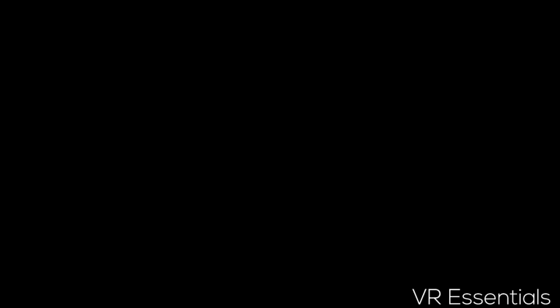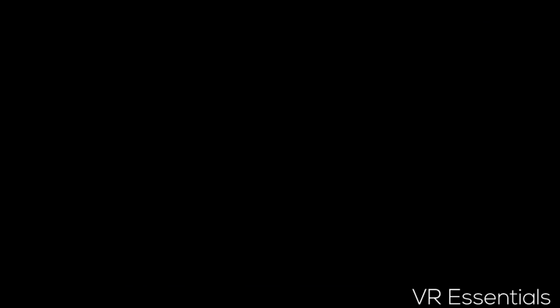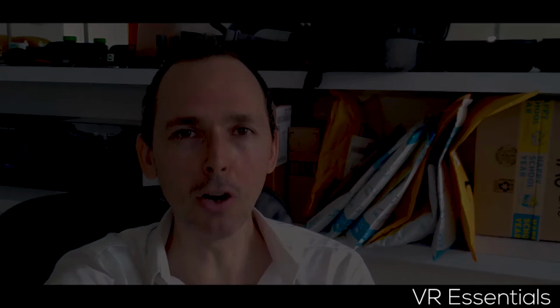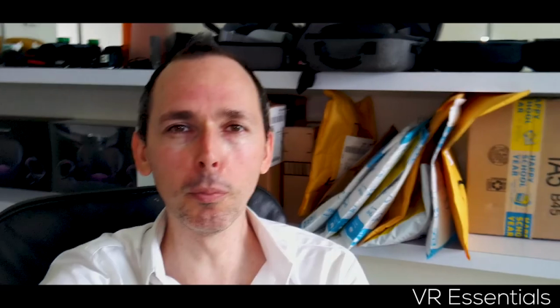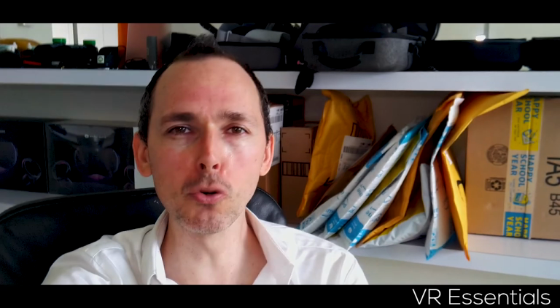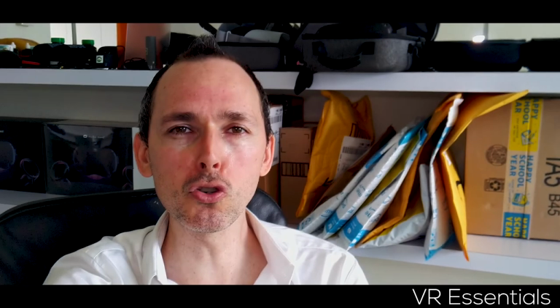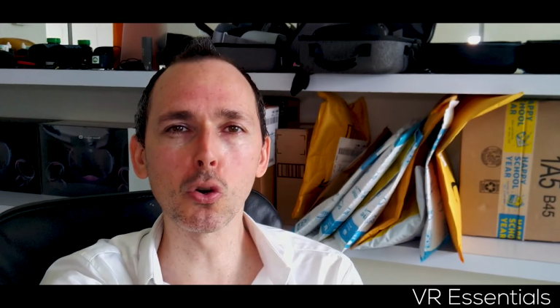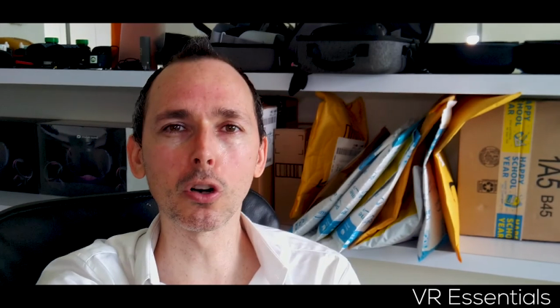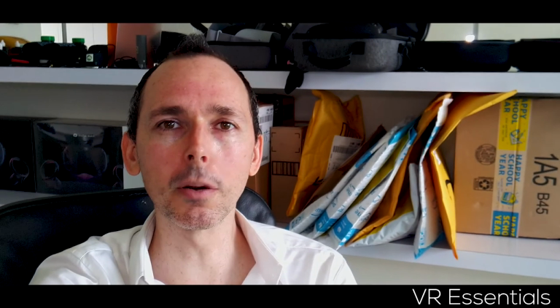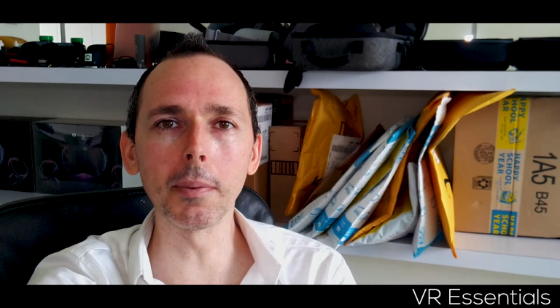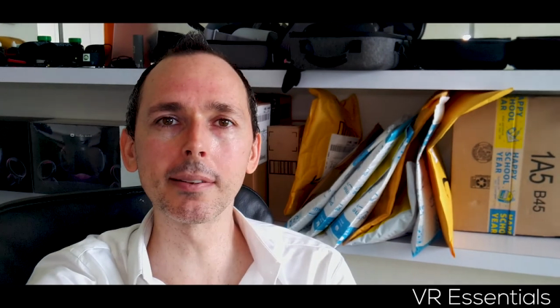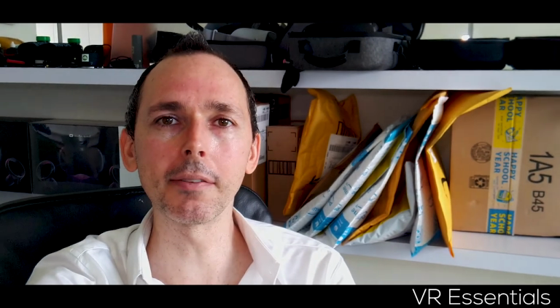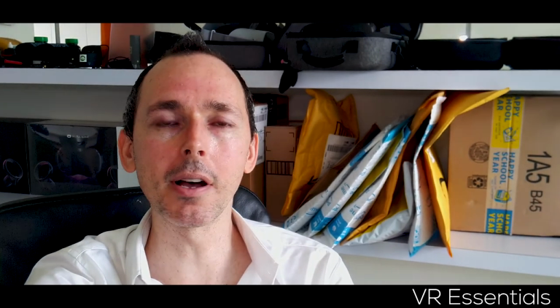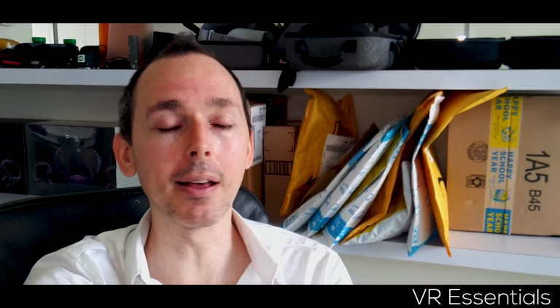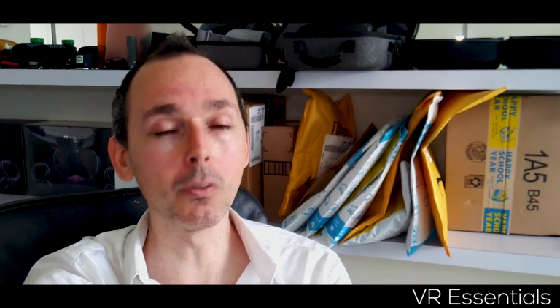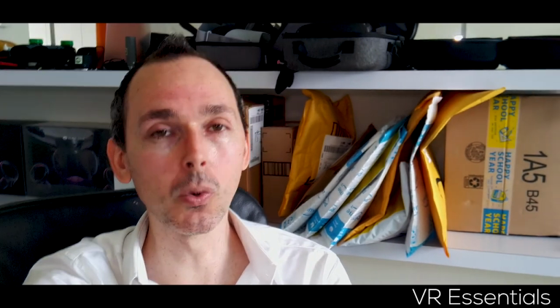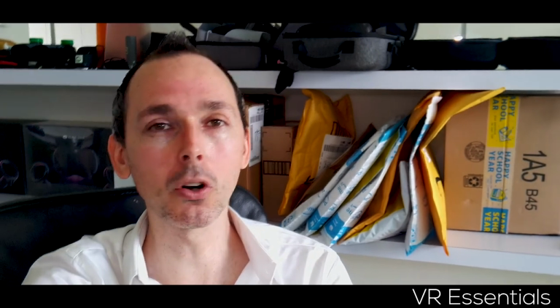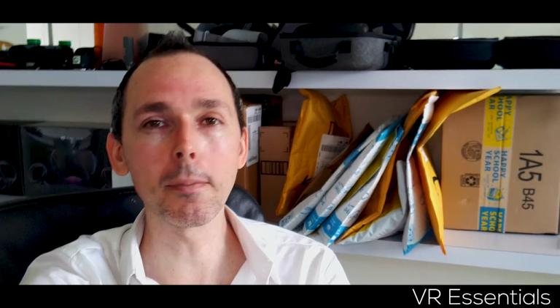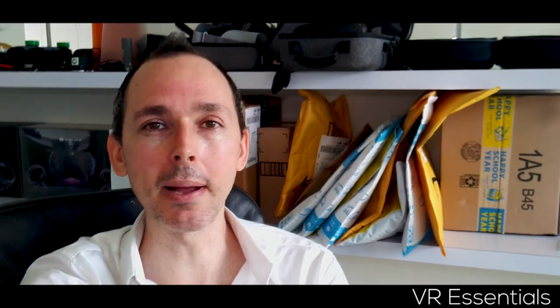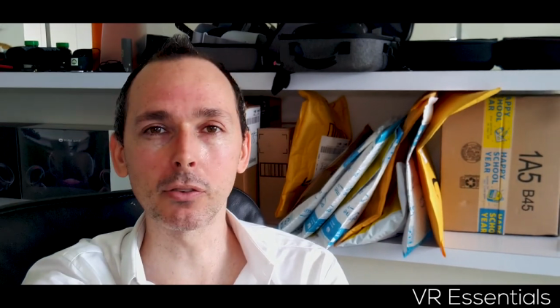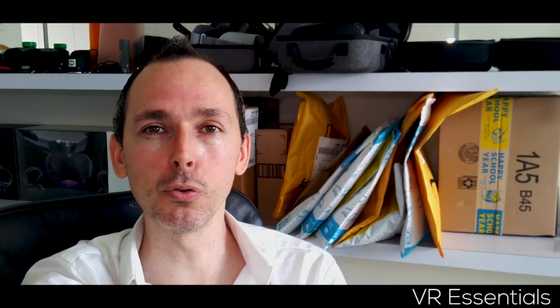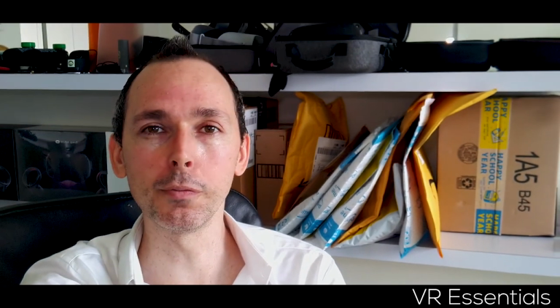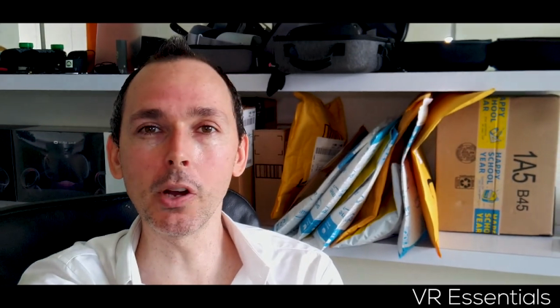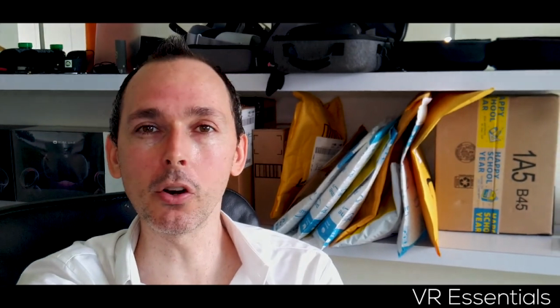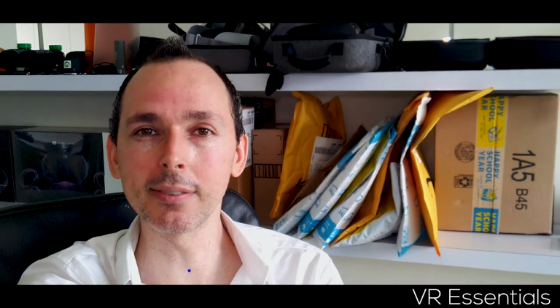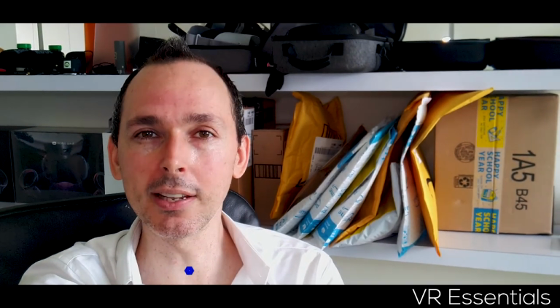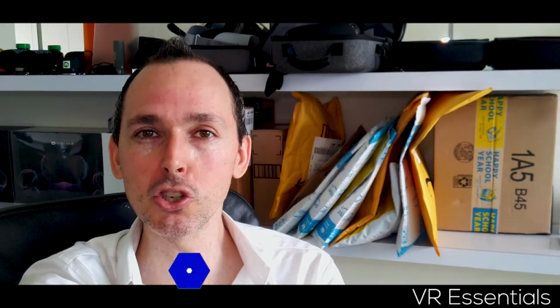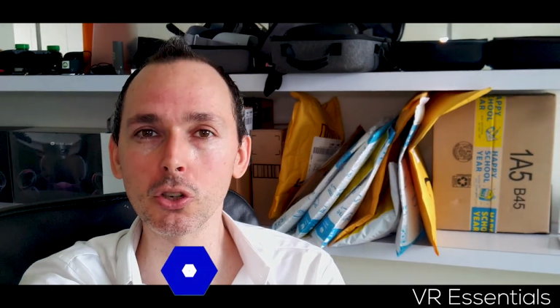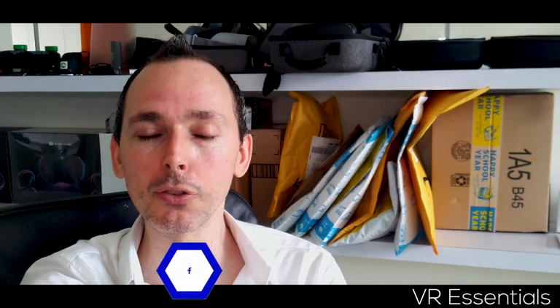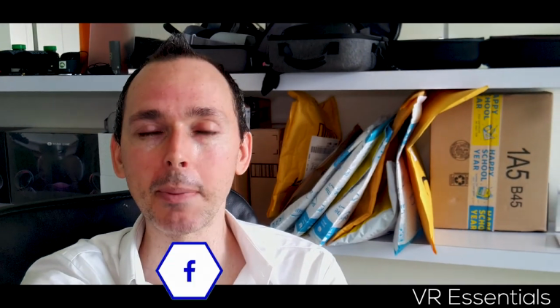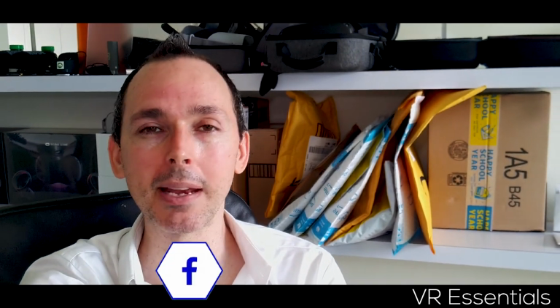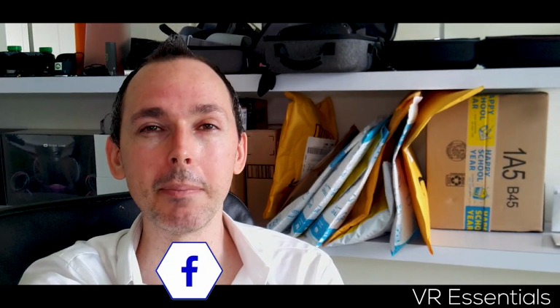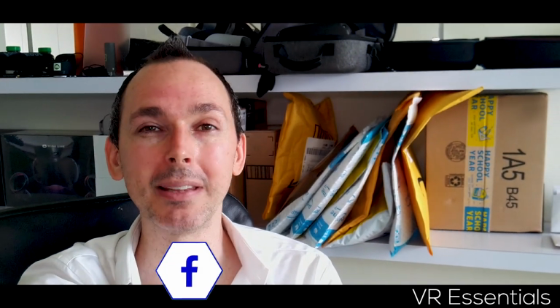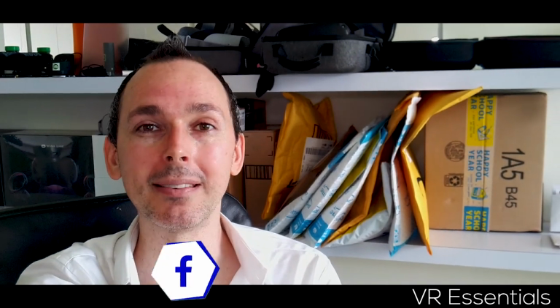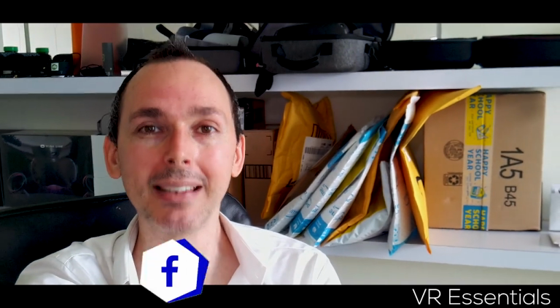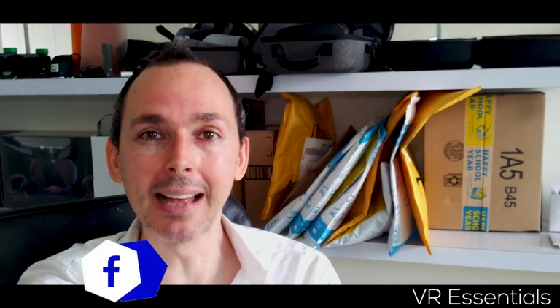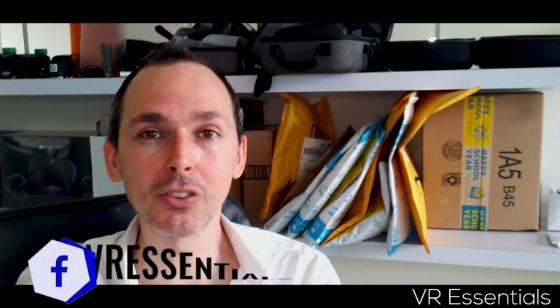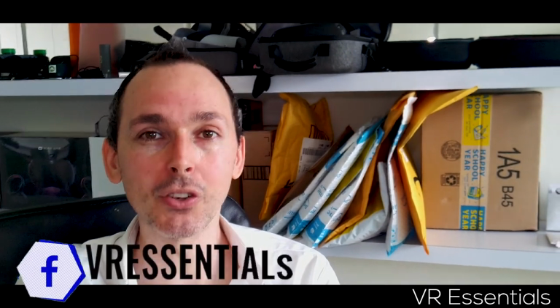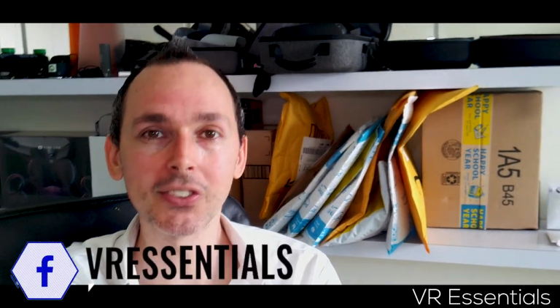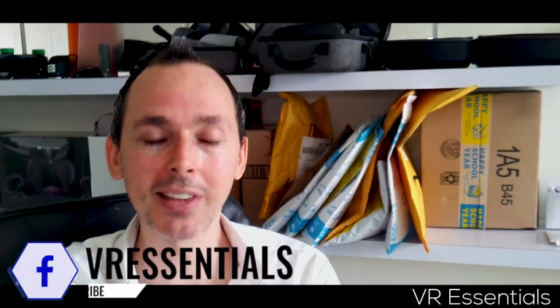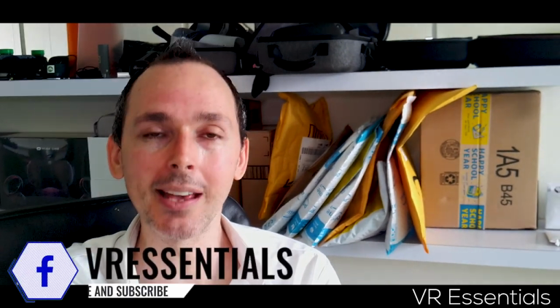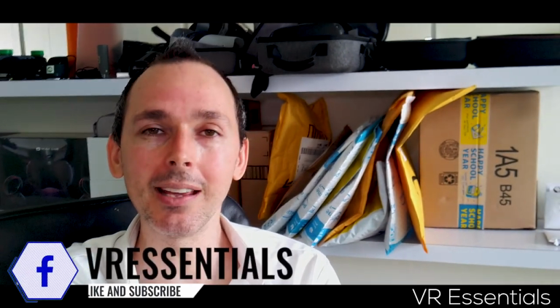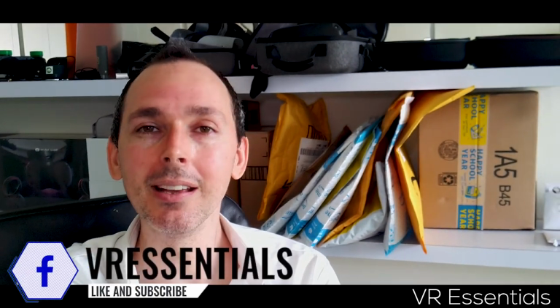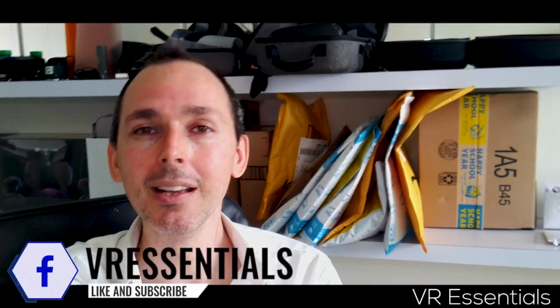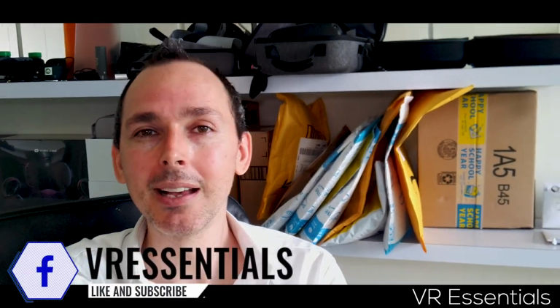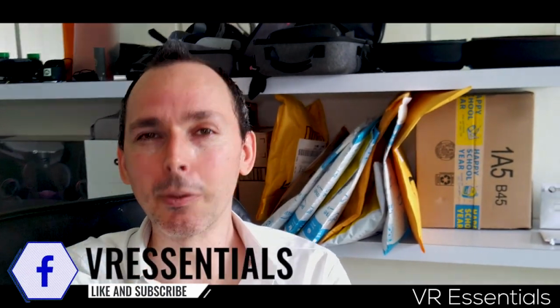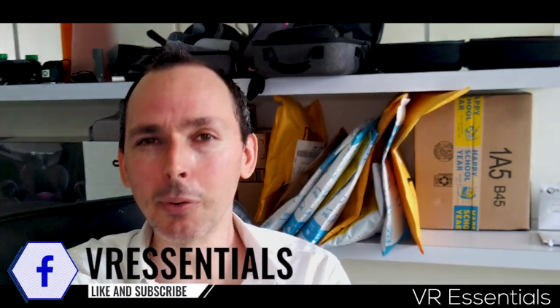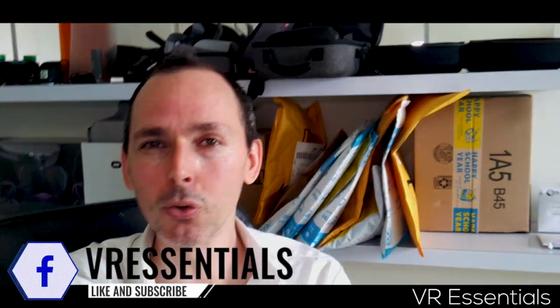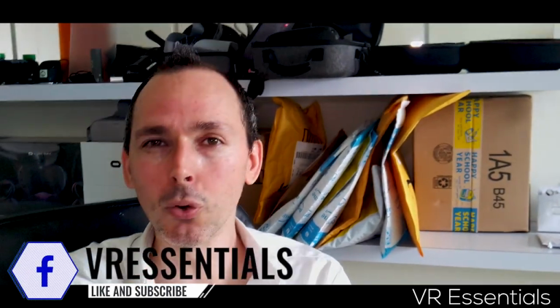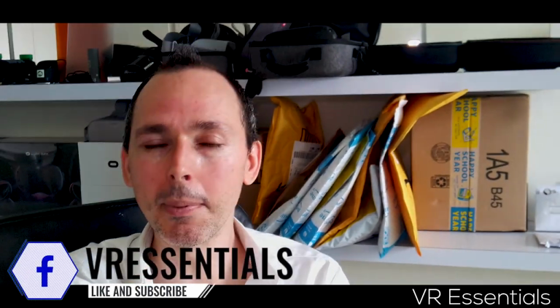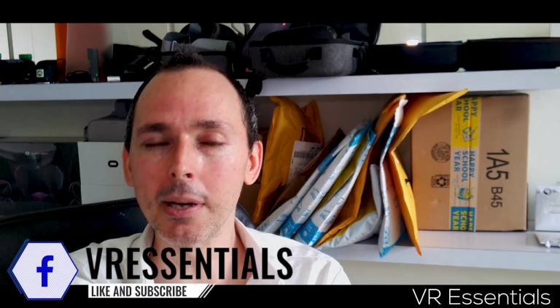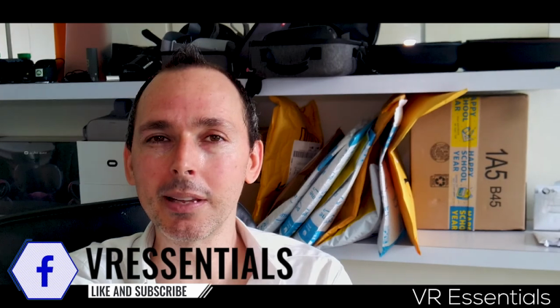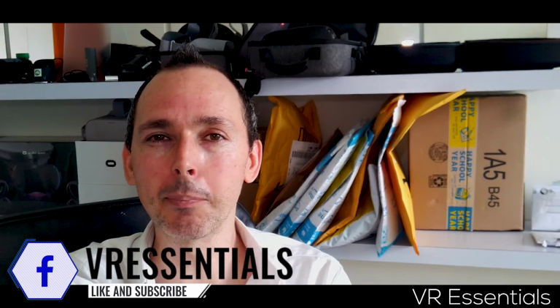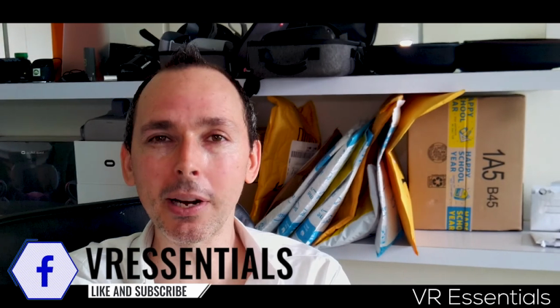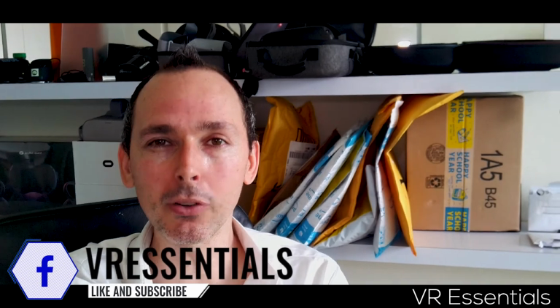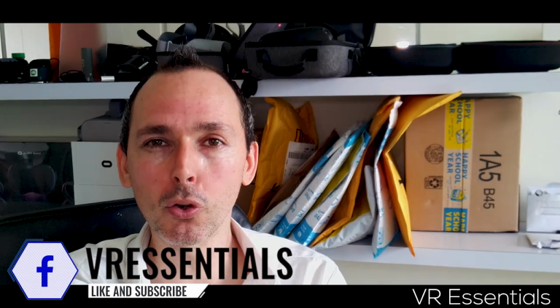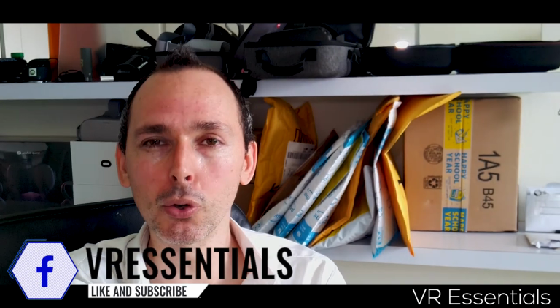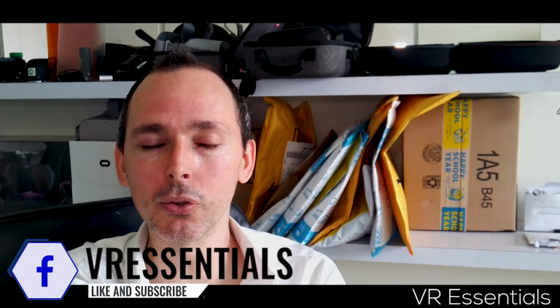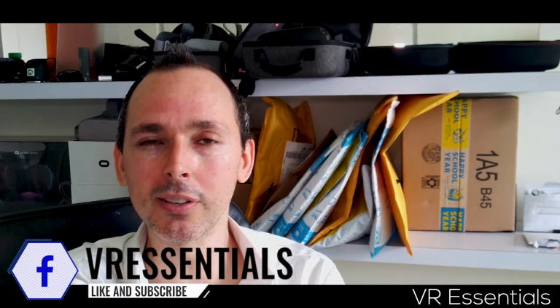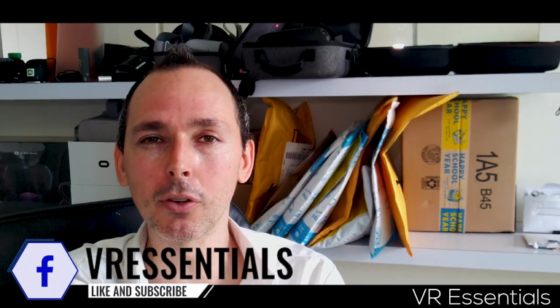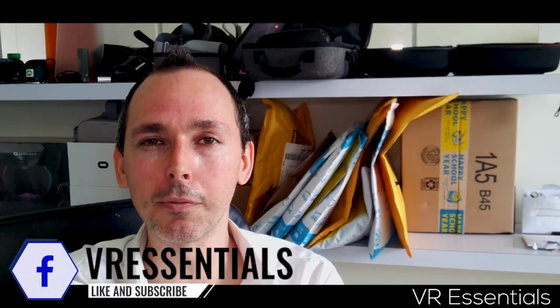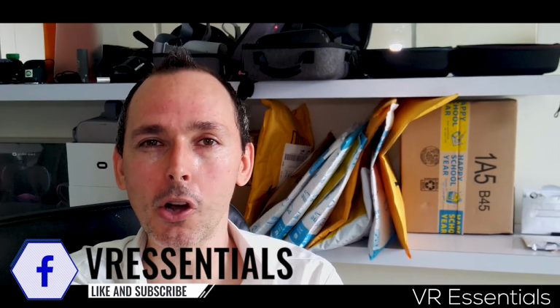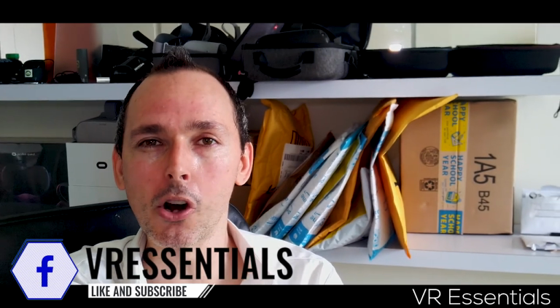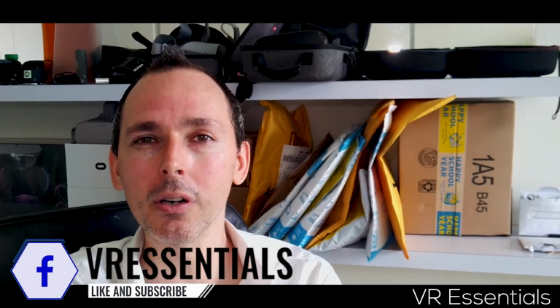Hello, bonjour, comment ça va? And welcome back to VR Essentials. My name is Lazius K and we talk about the practical uses of VR.